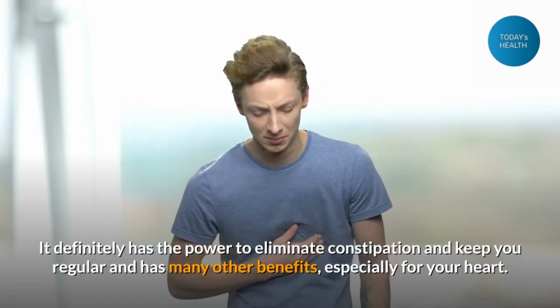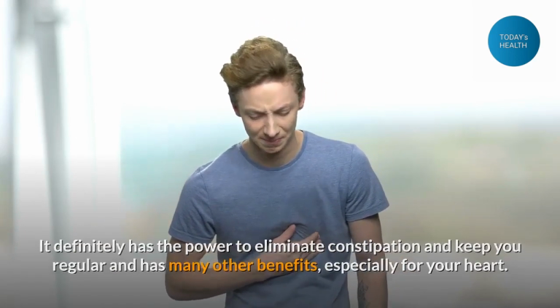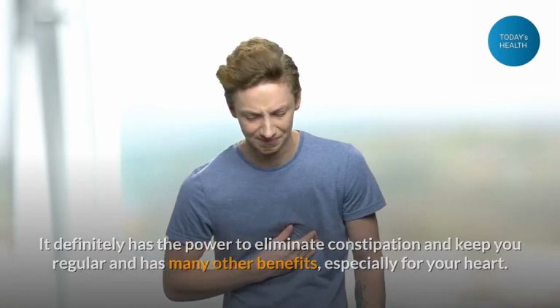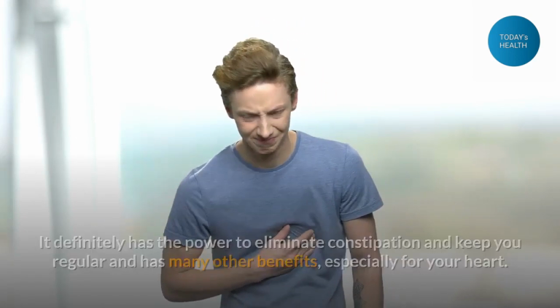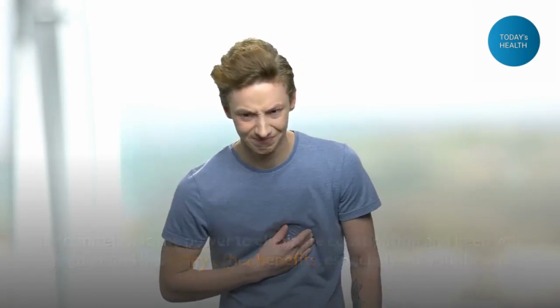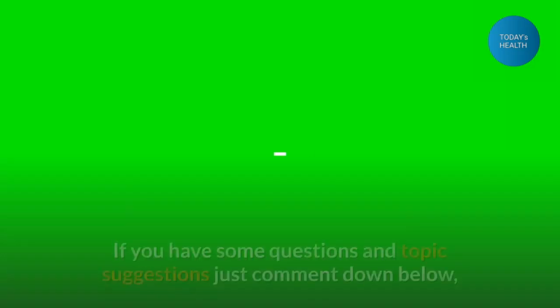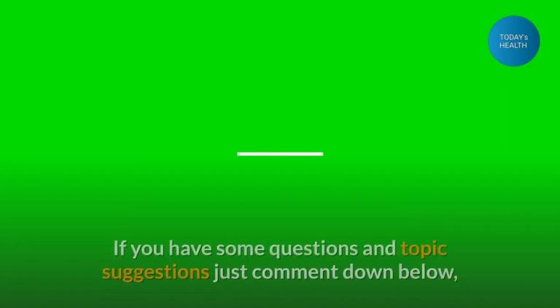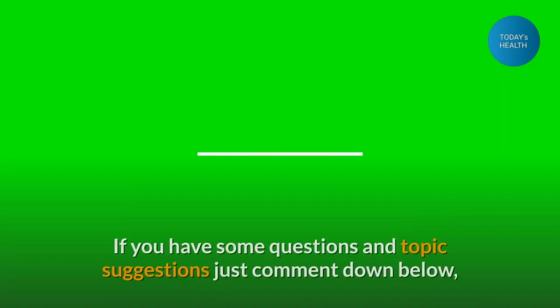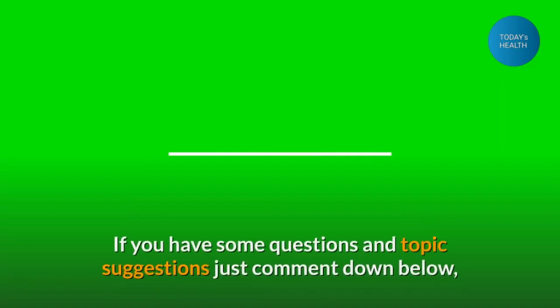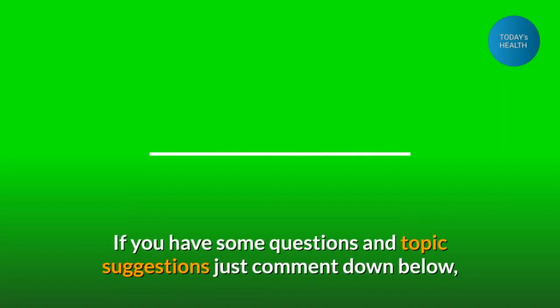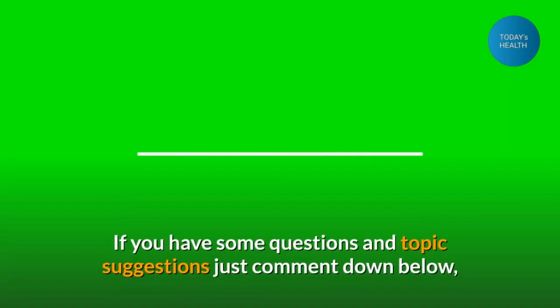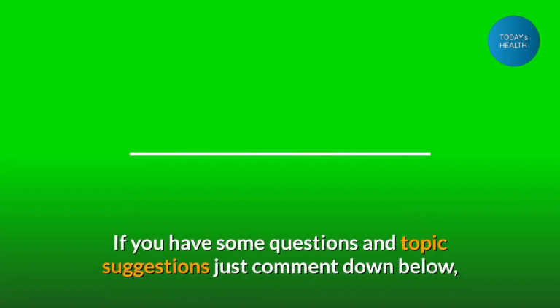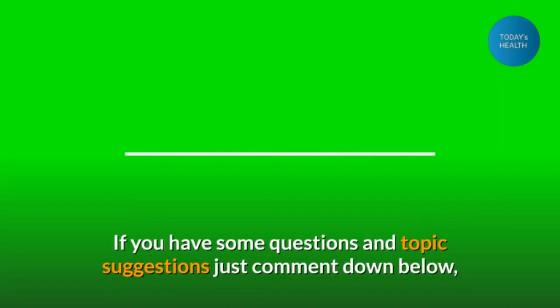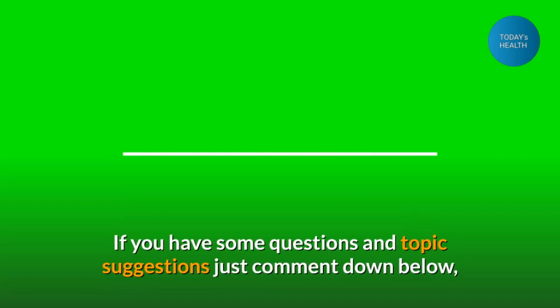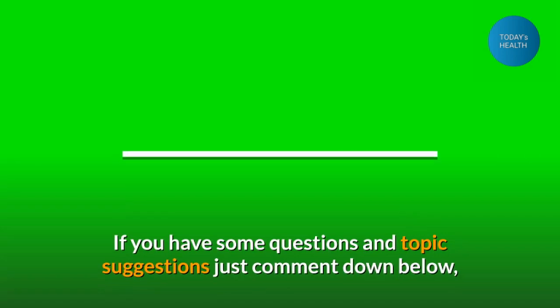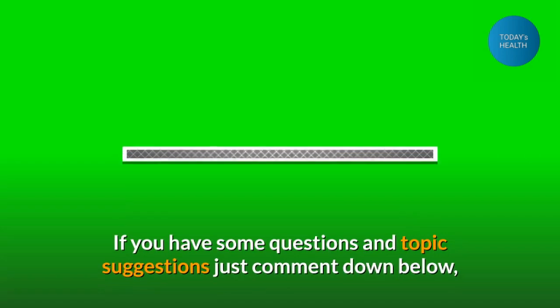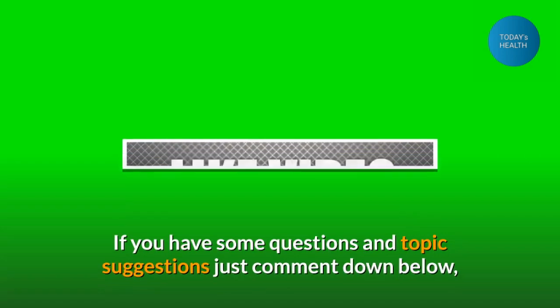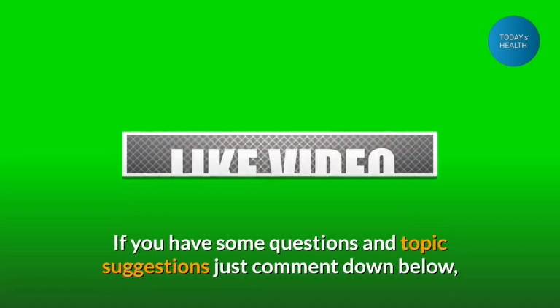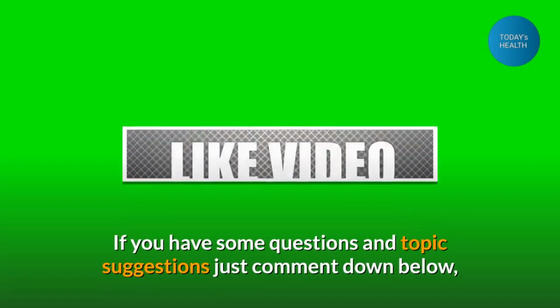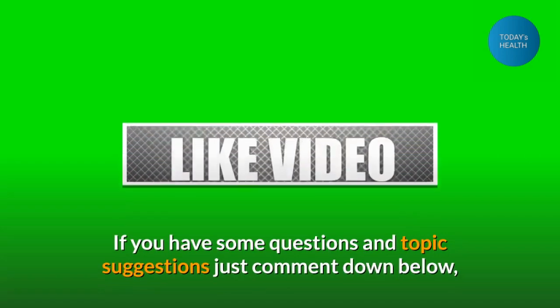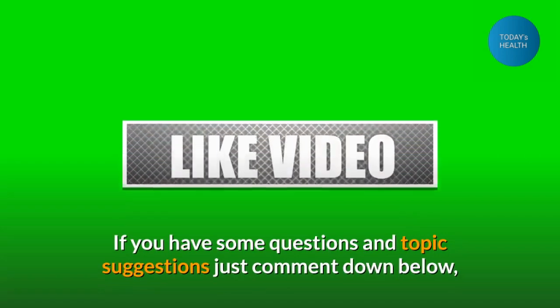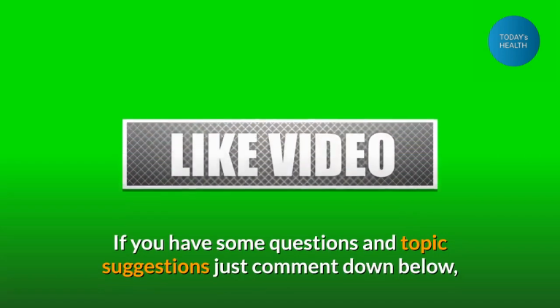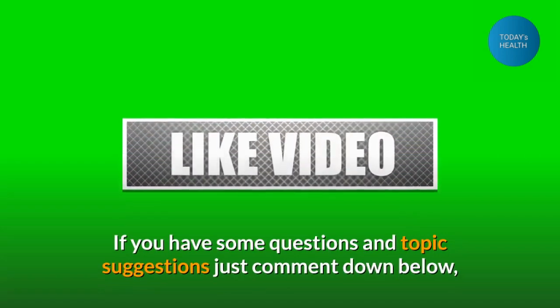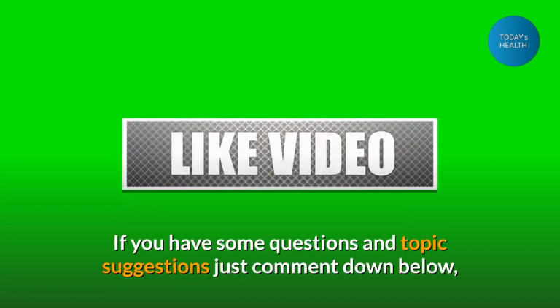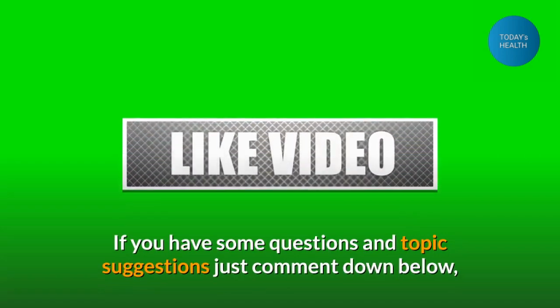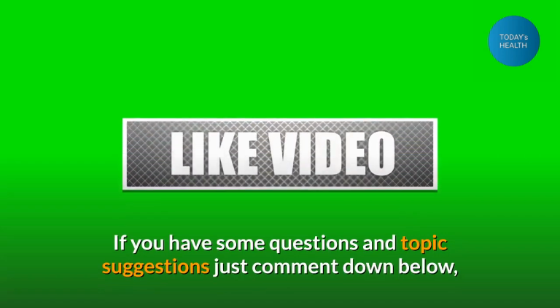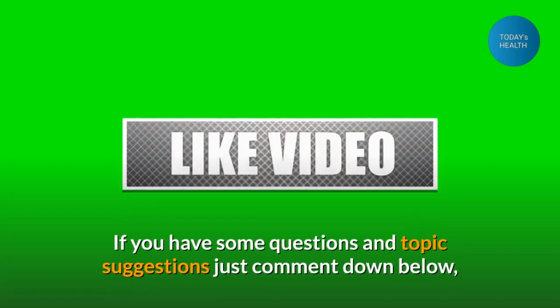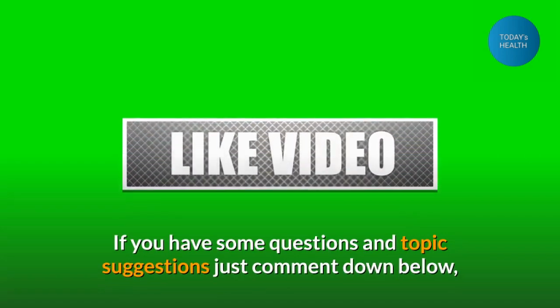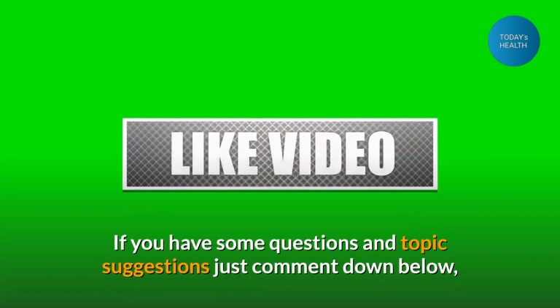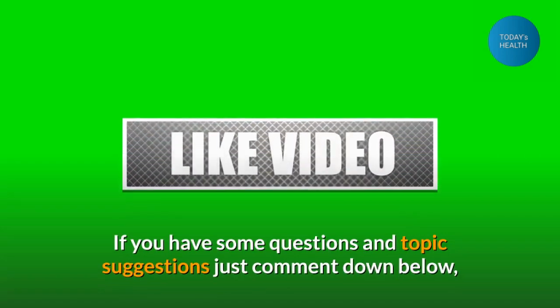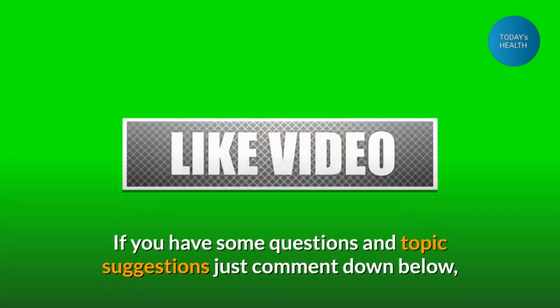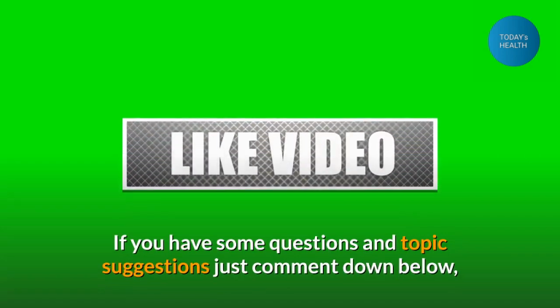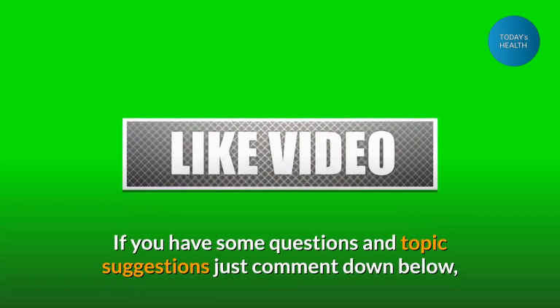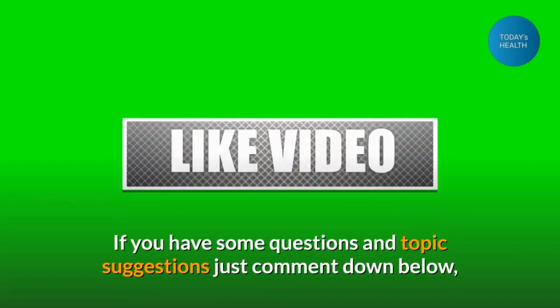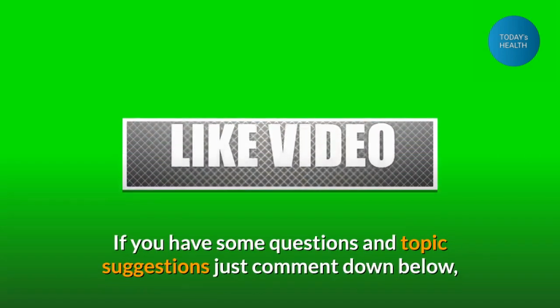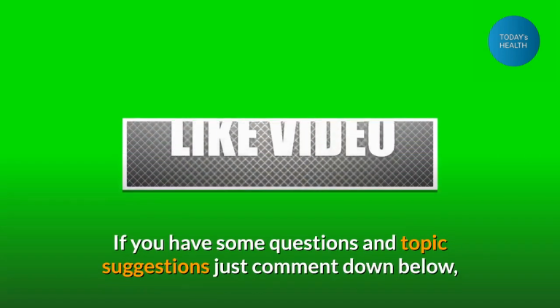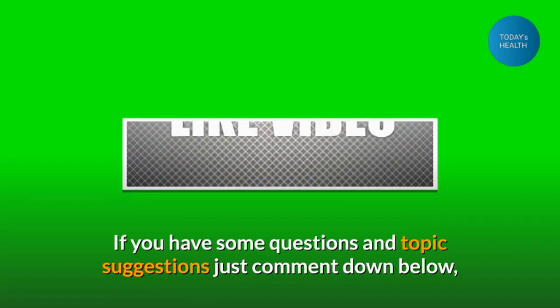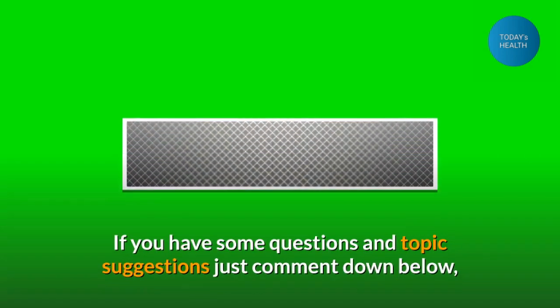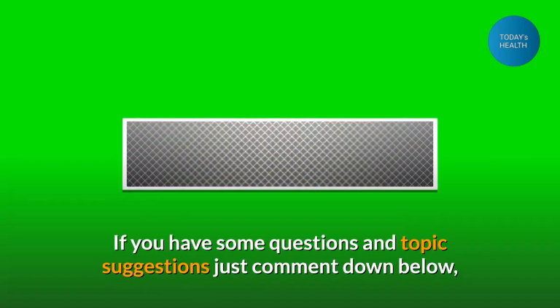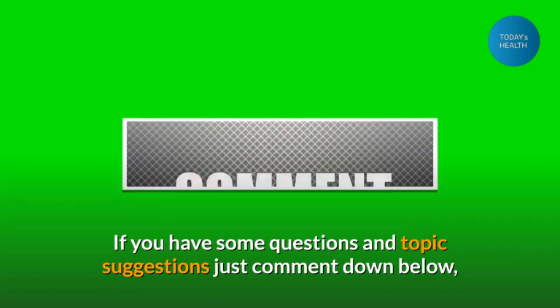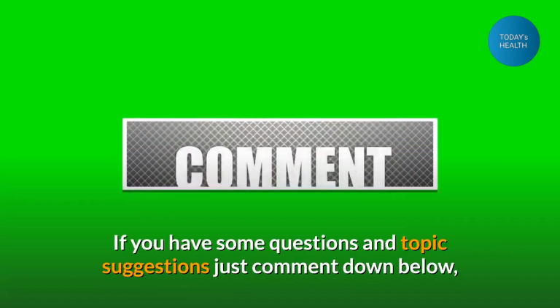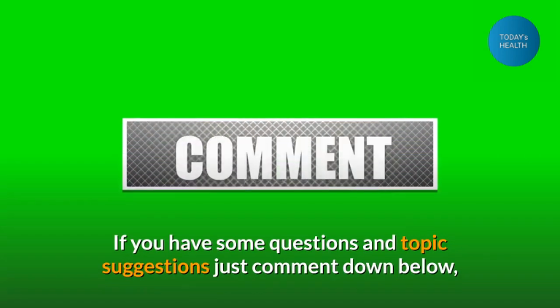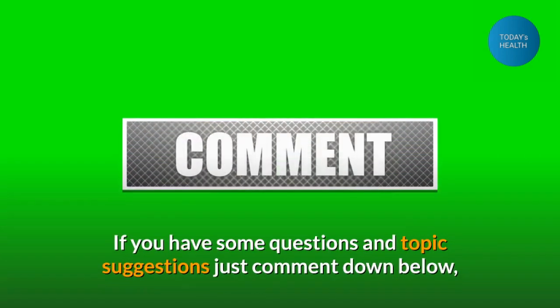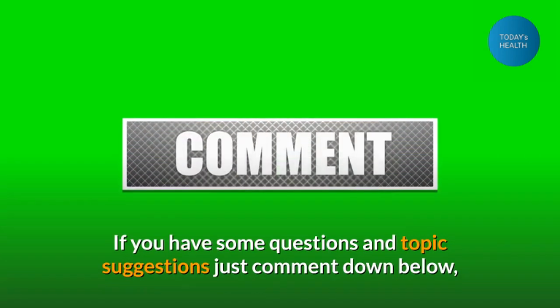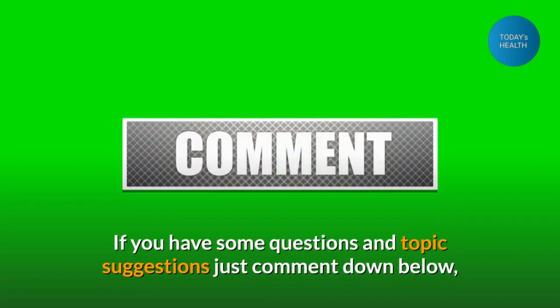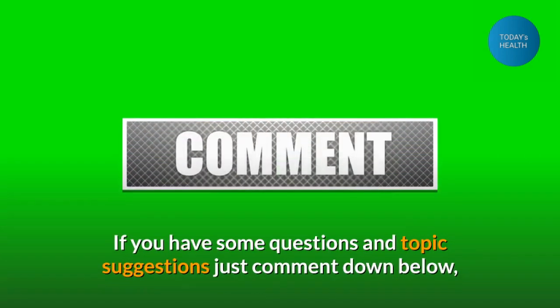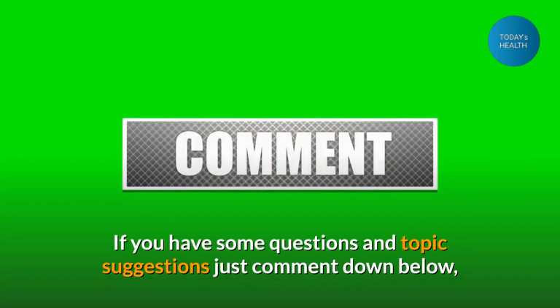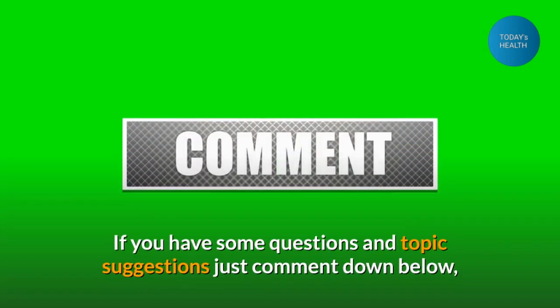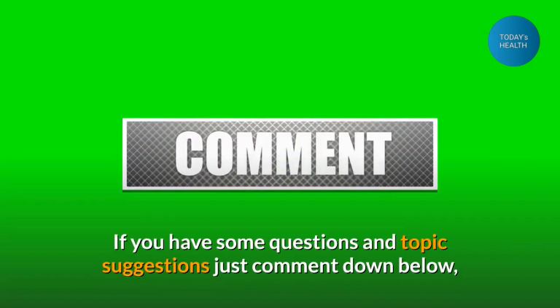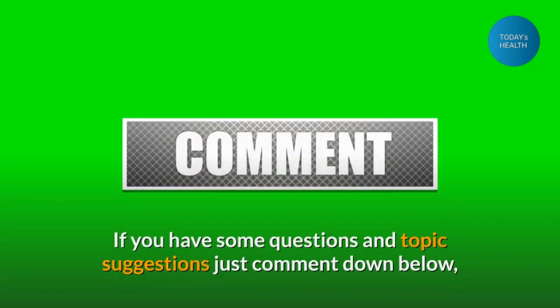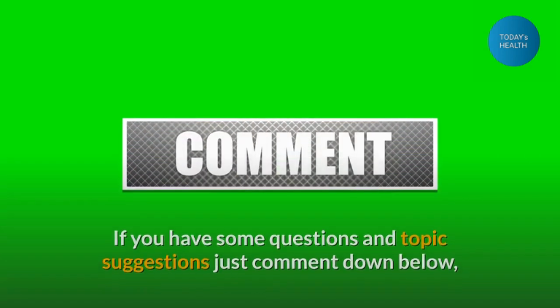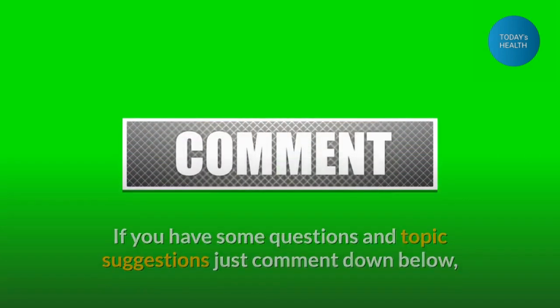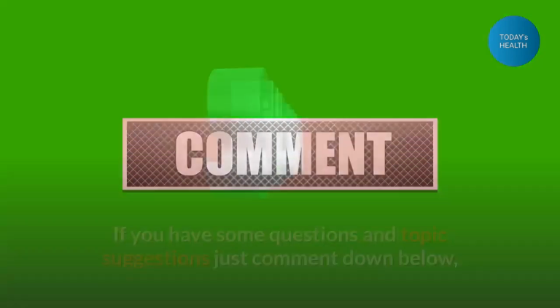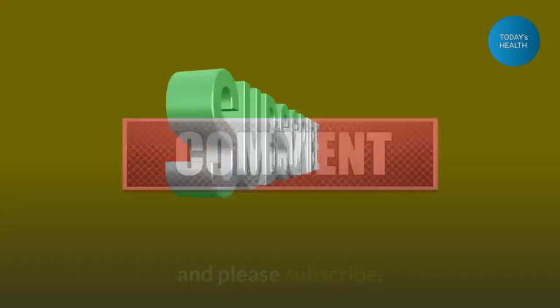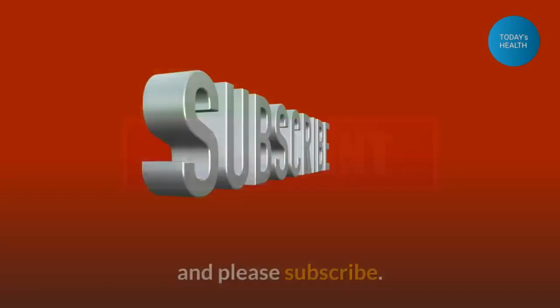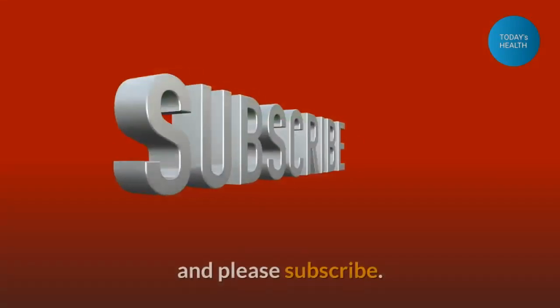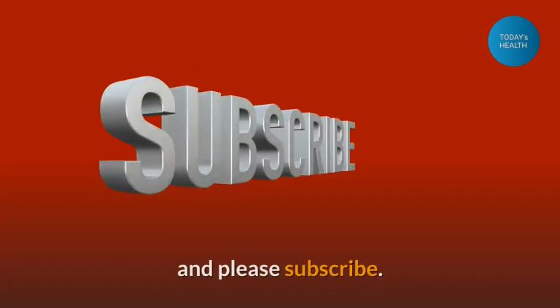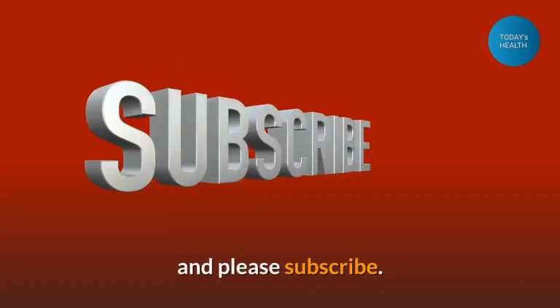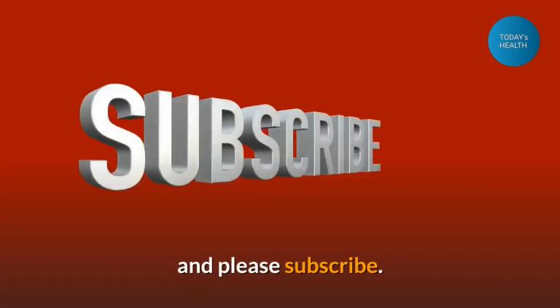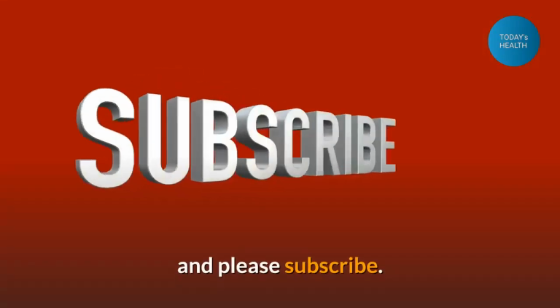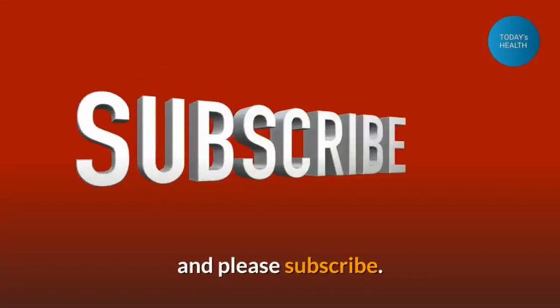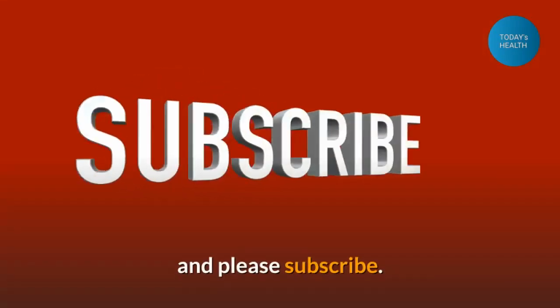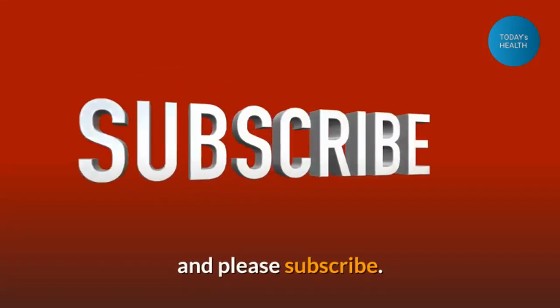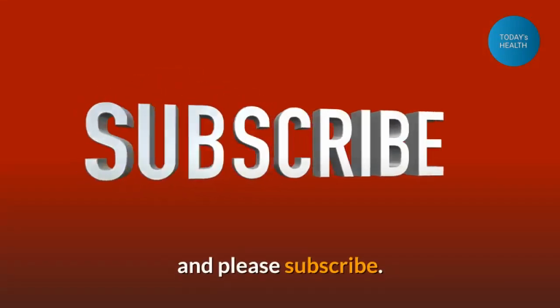If you have some questions and topic suggestions, just comment down below. And please subscribe.